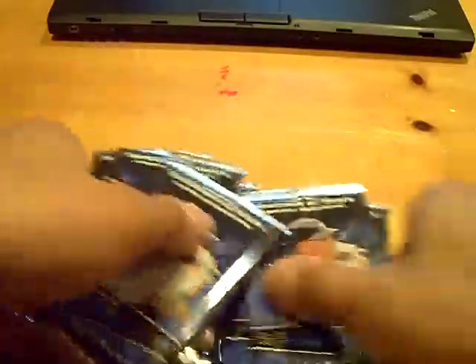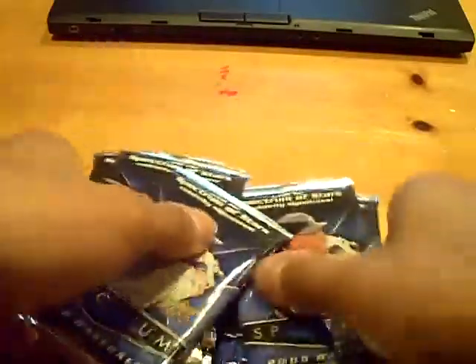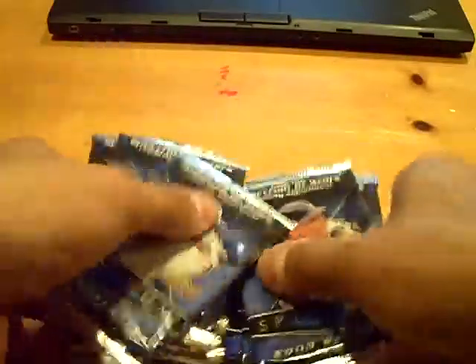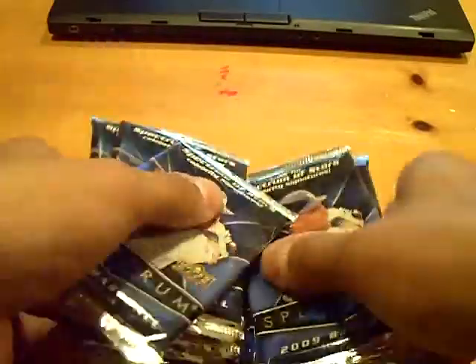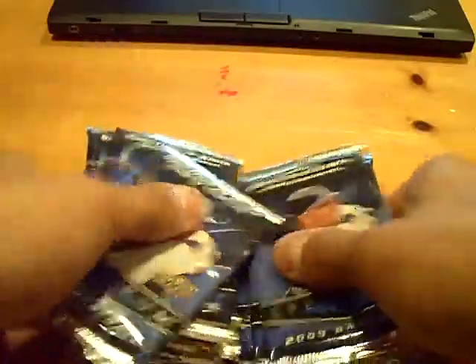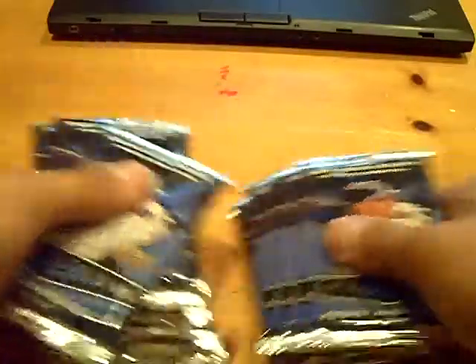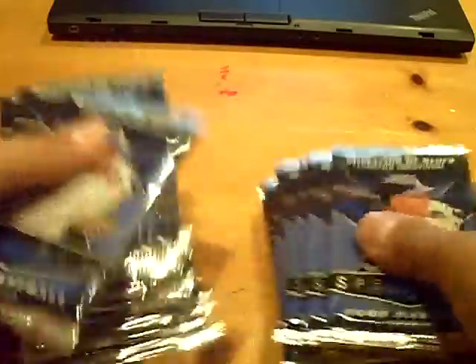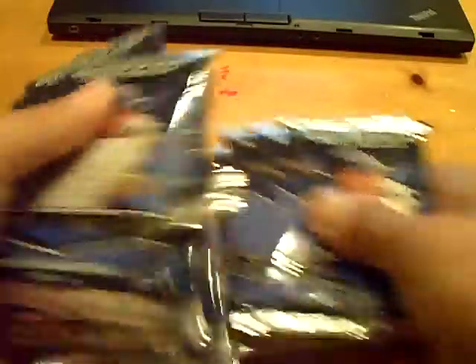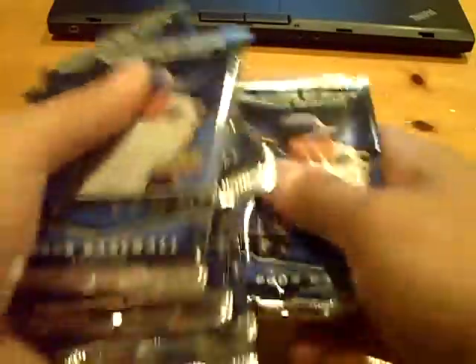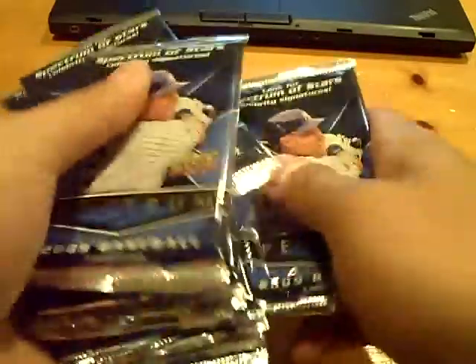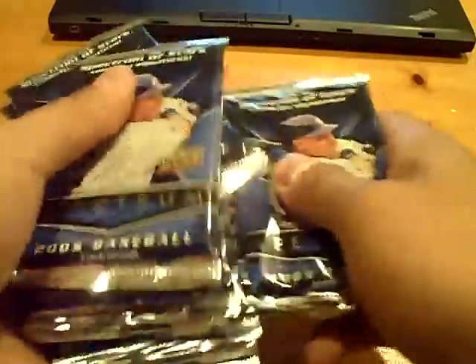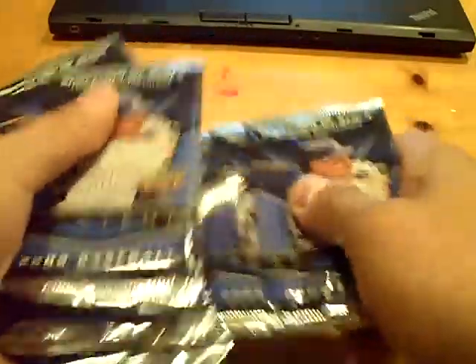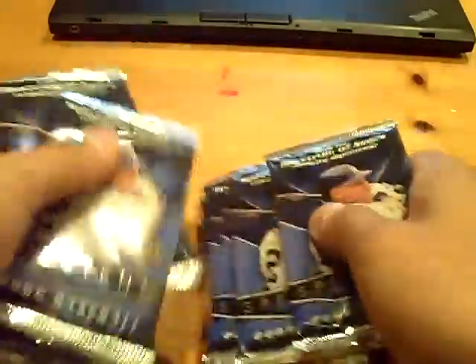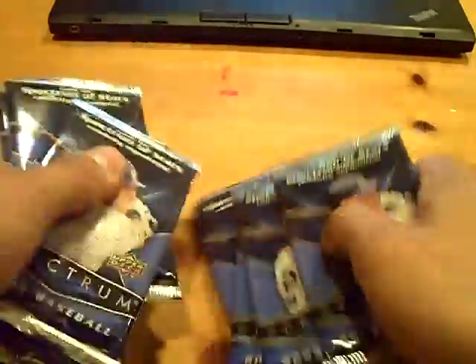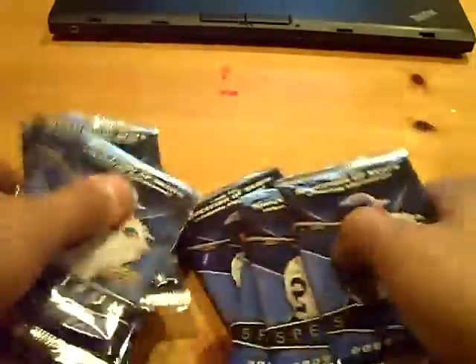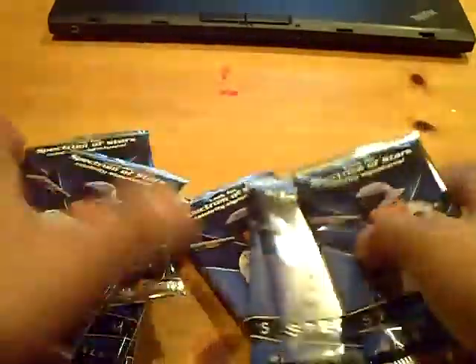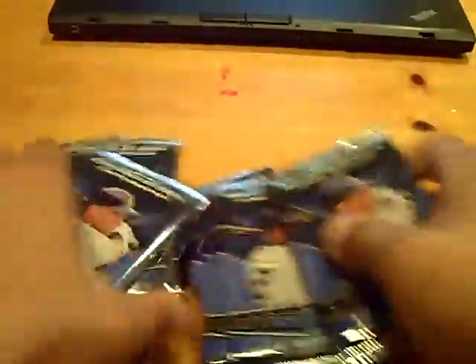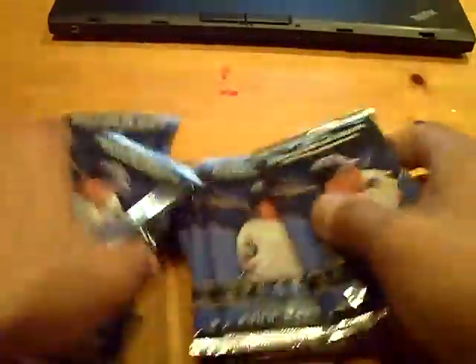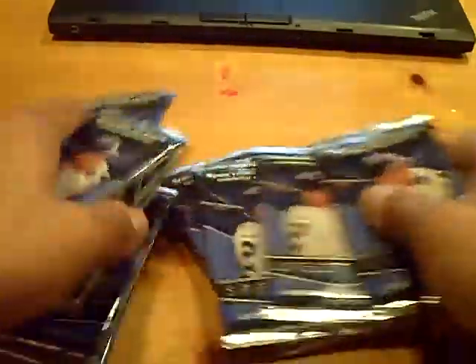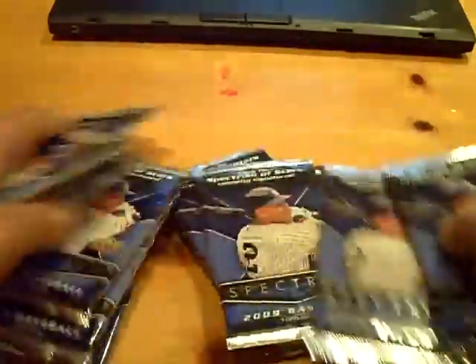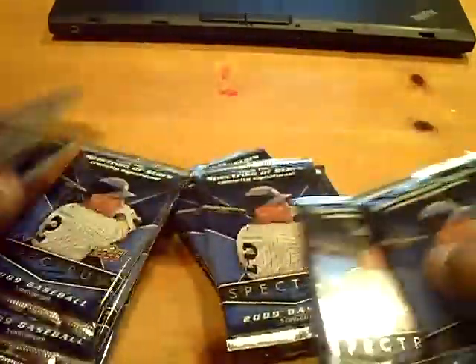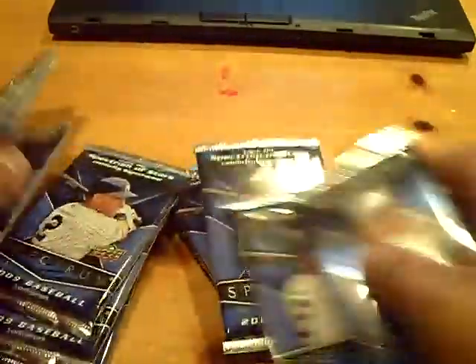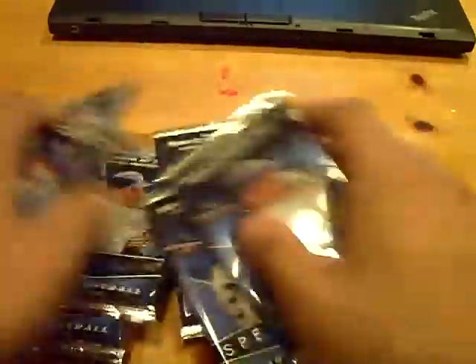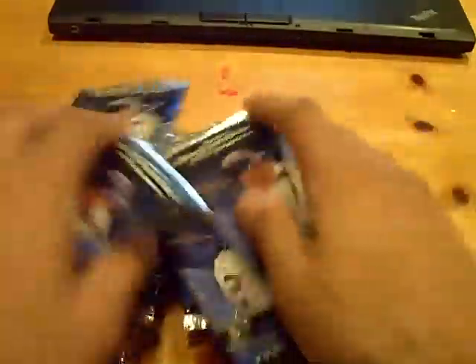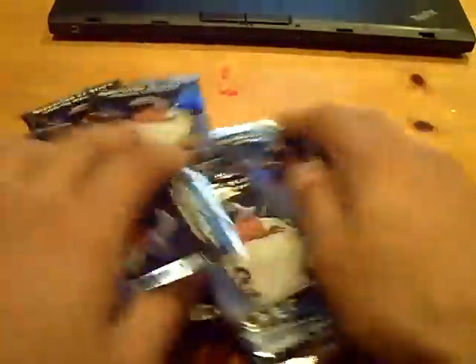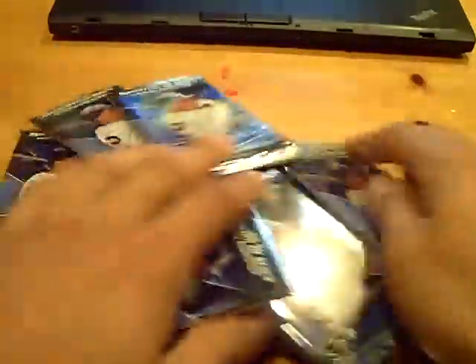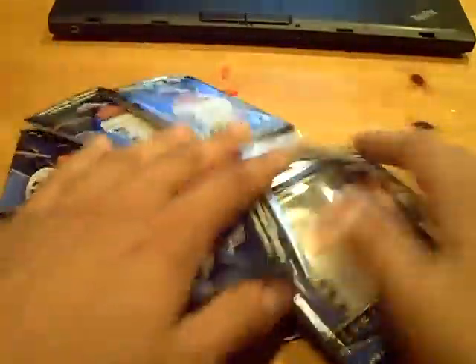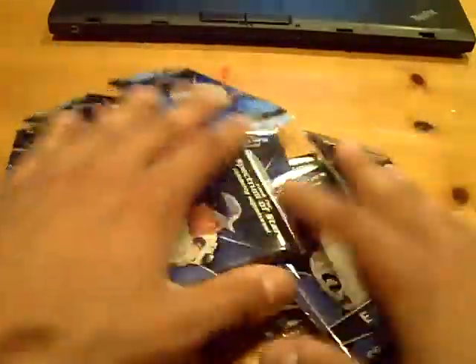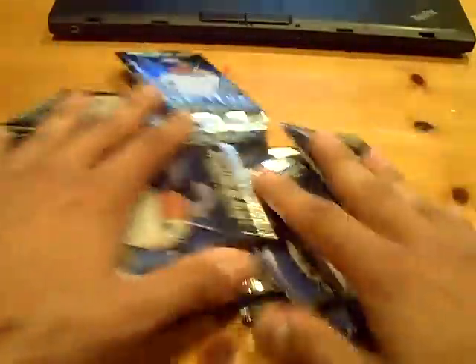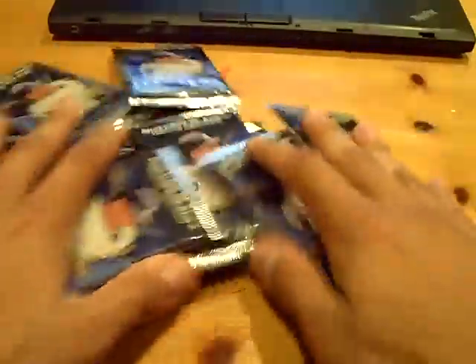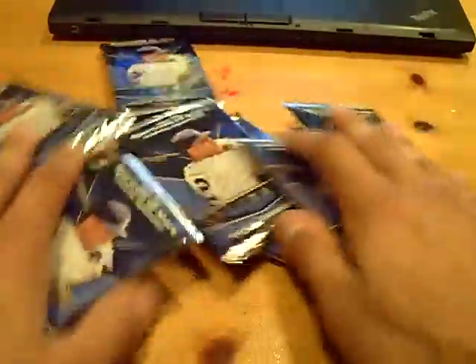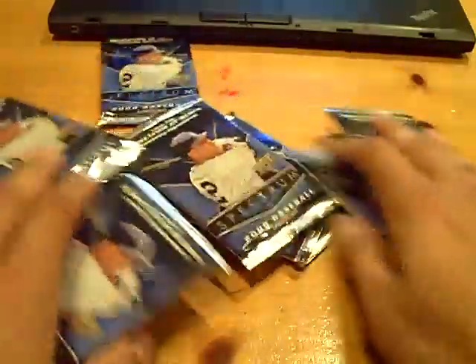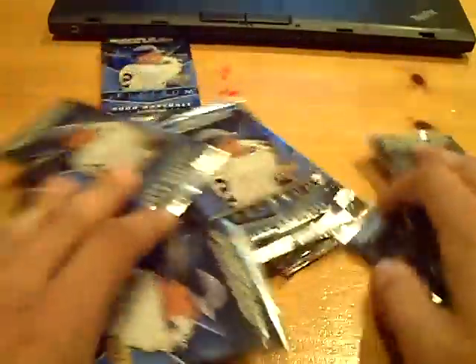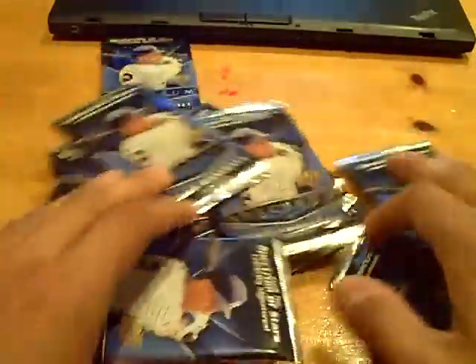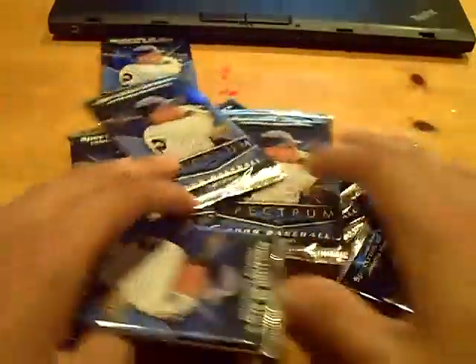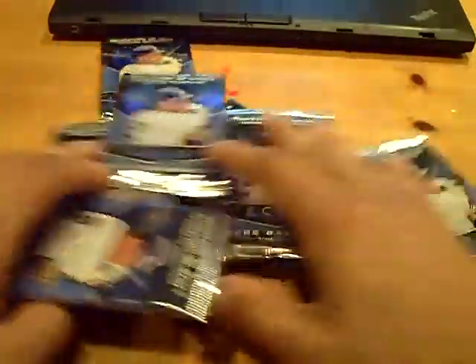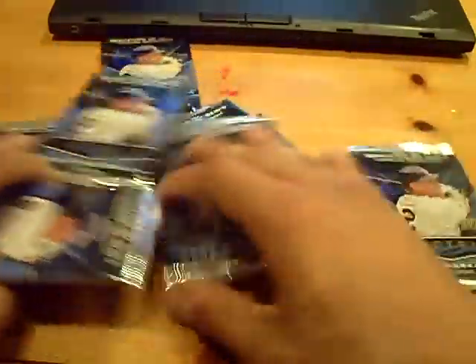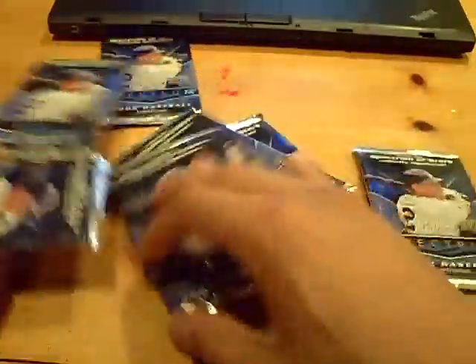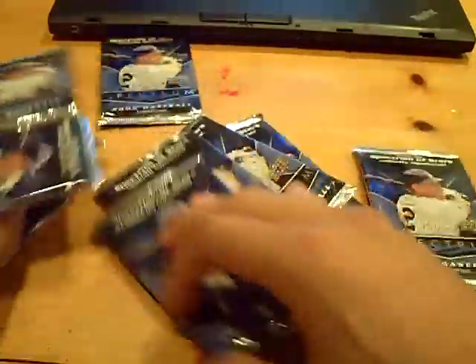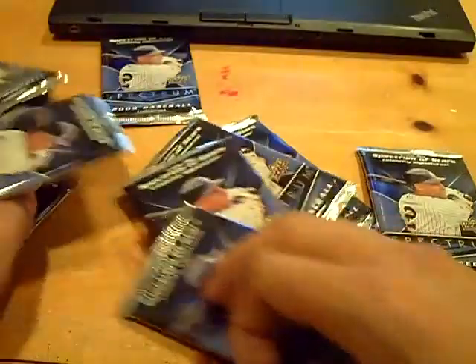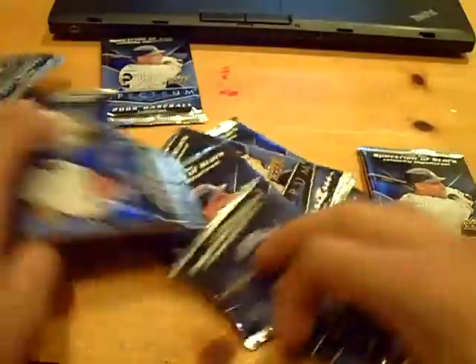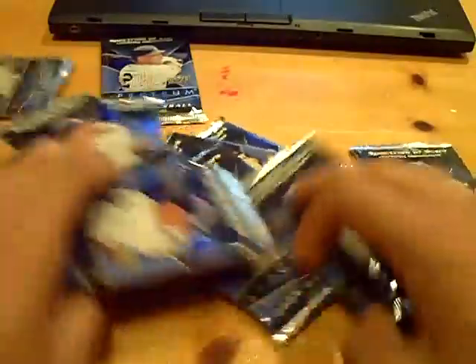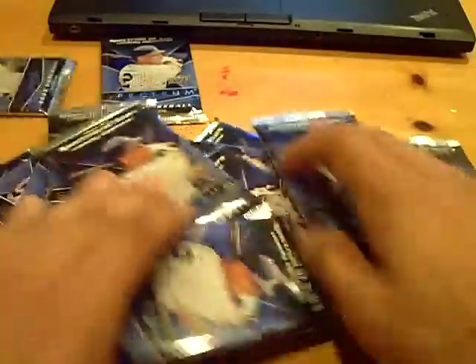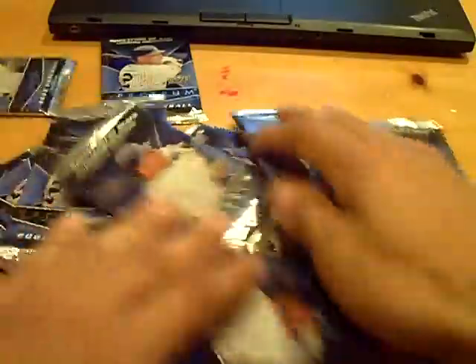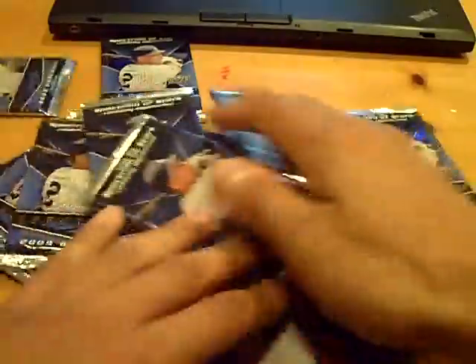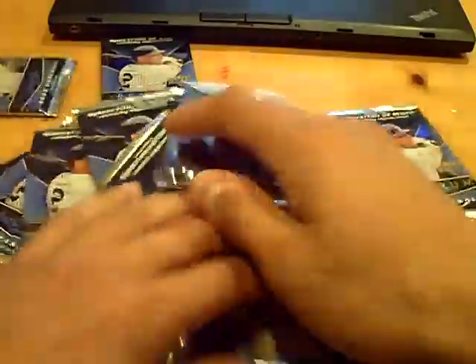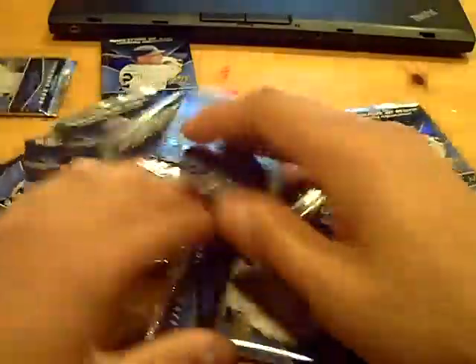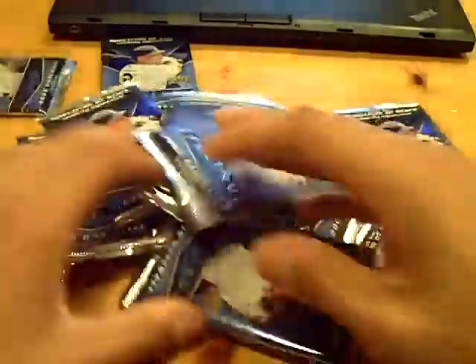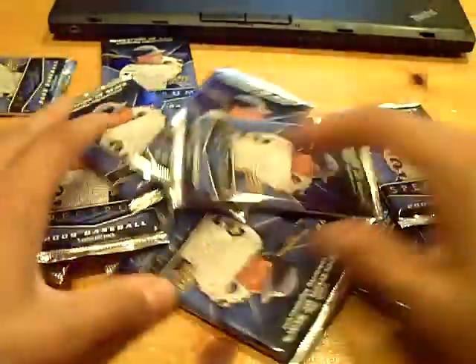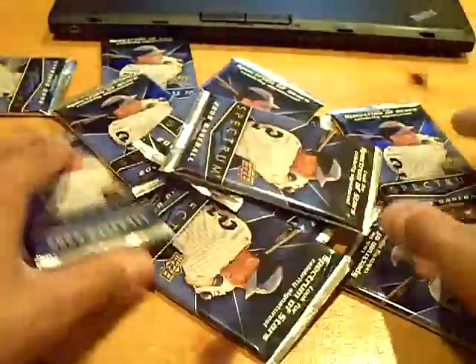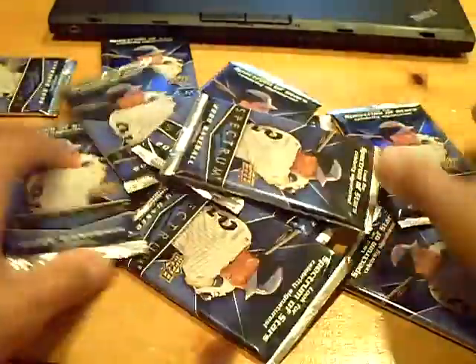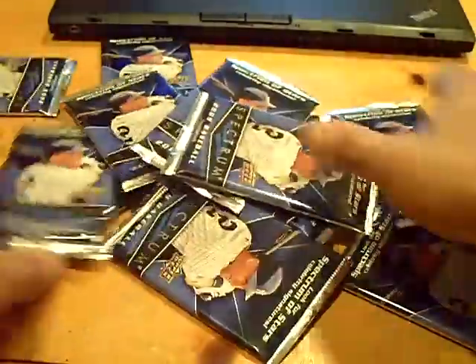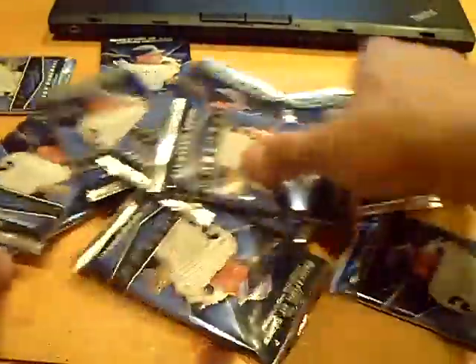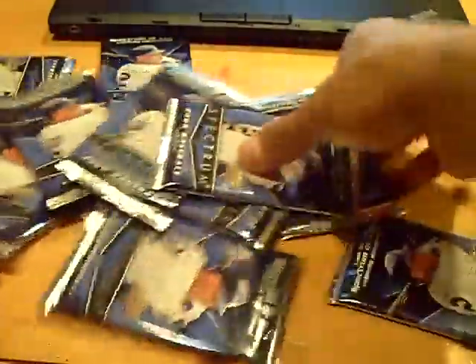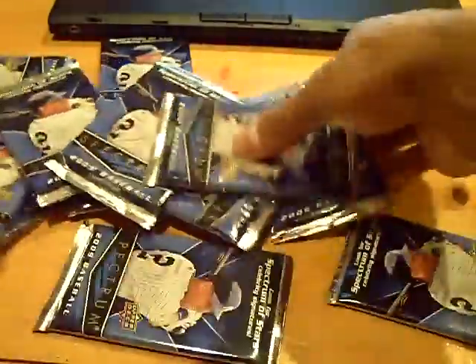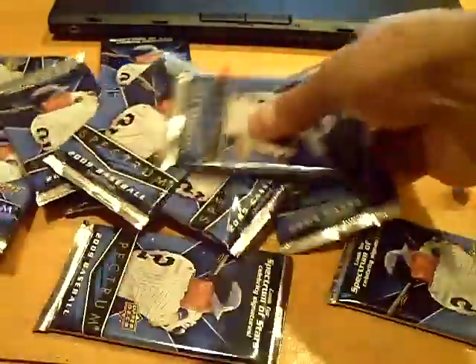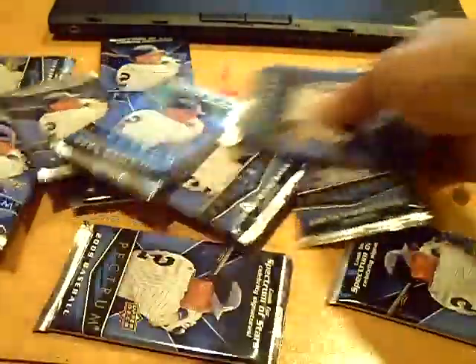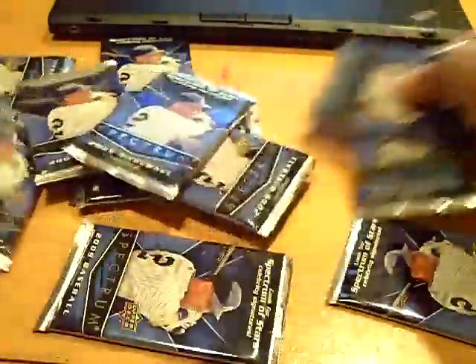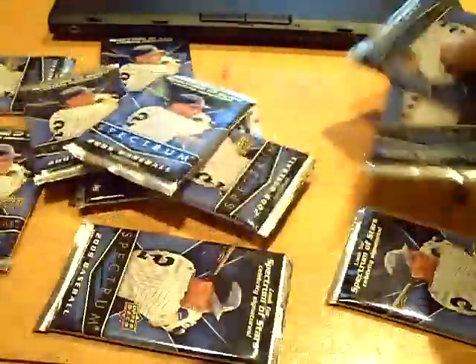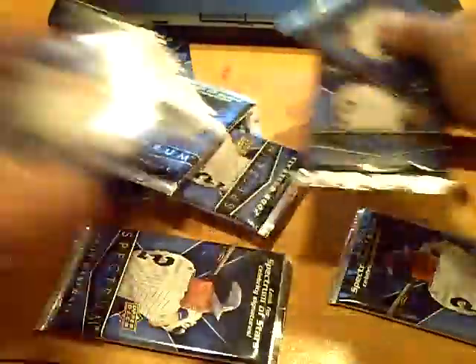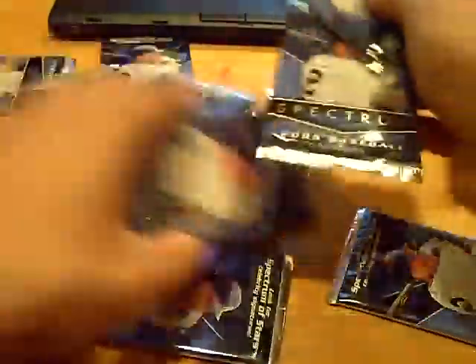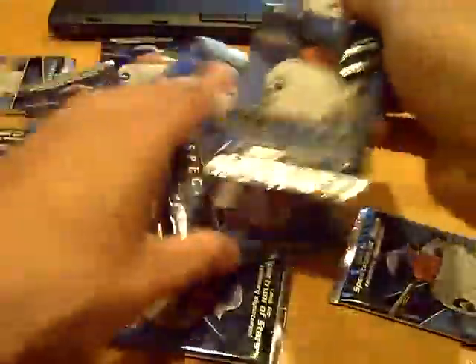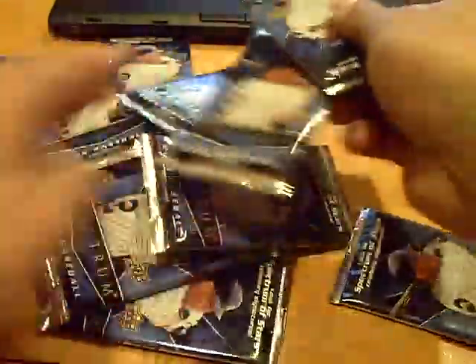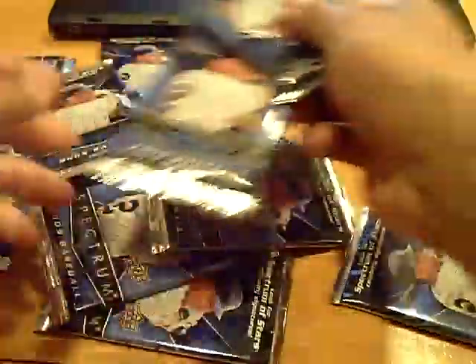What I'll do is this: we're going to split it. I'm just going to mix up the packs and take random packs.